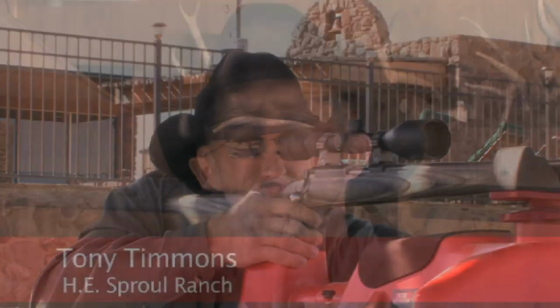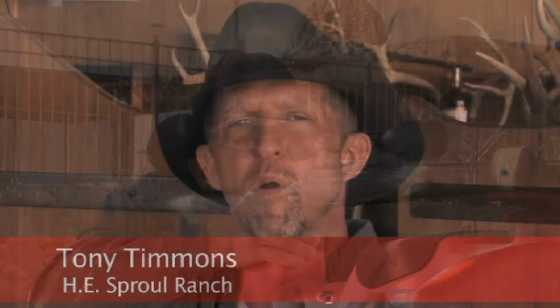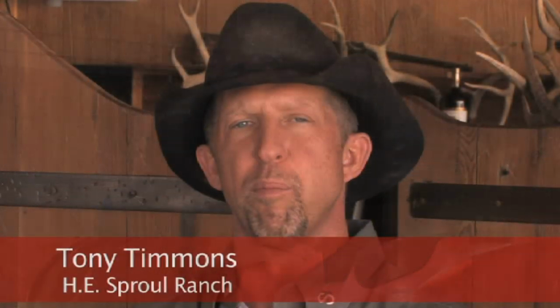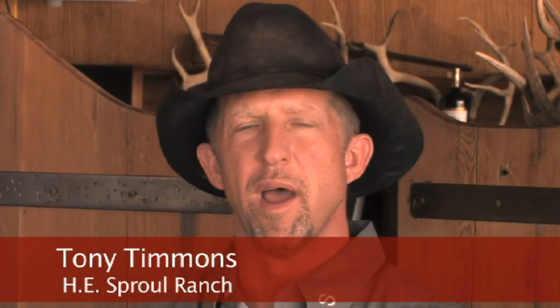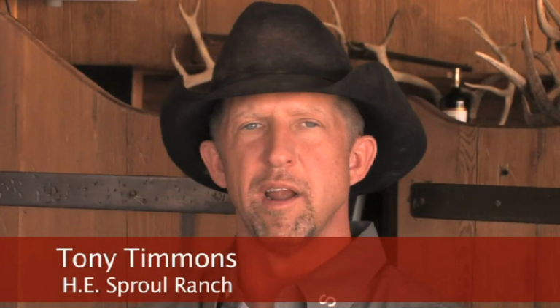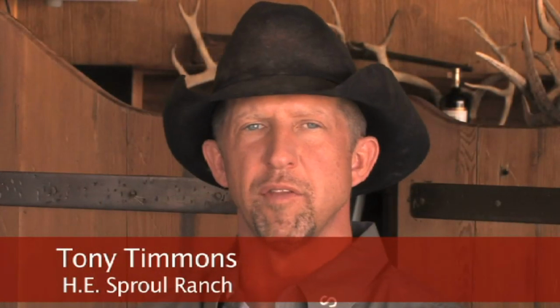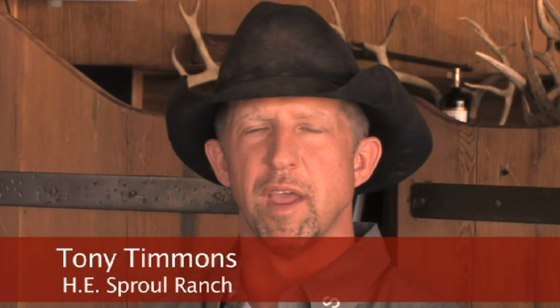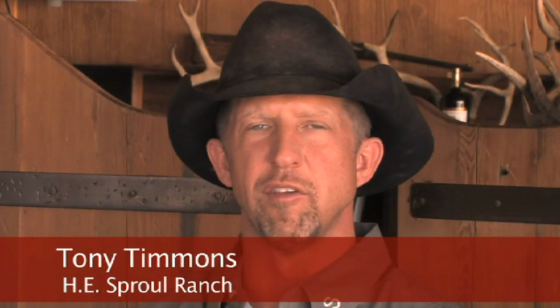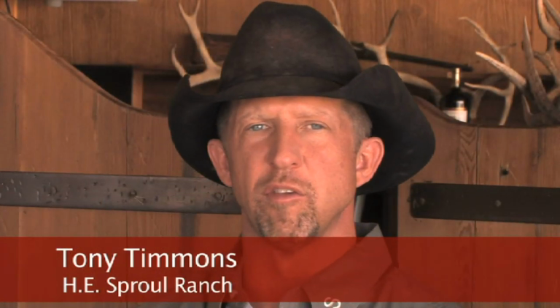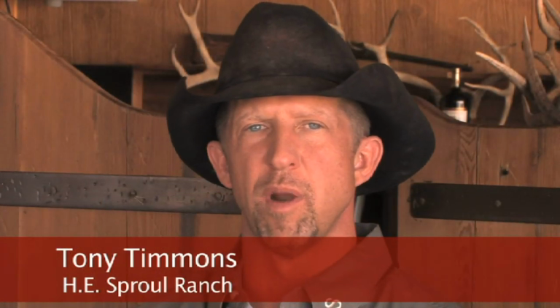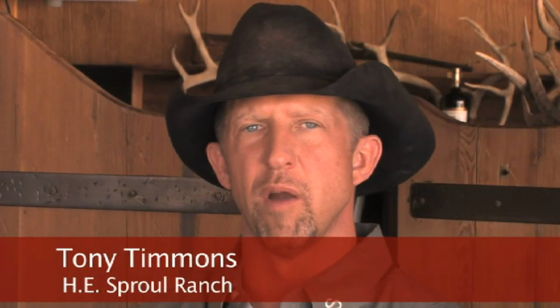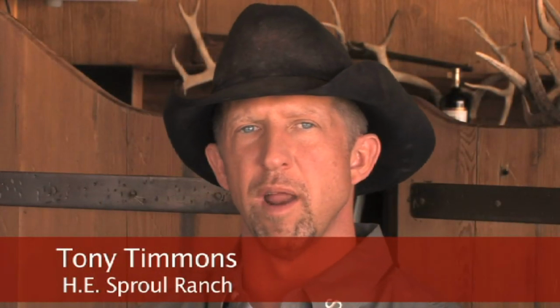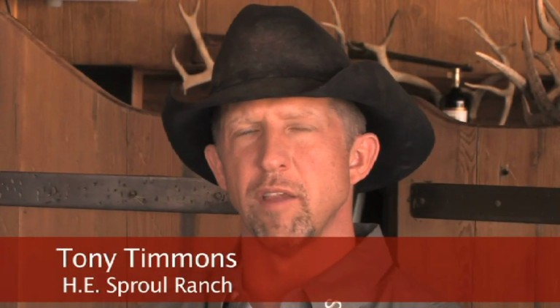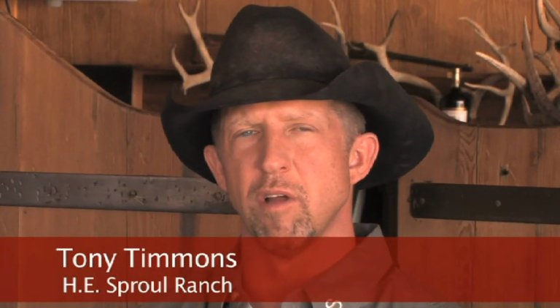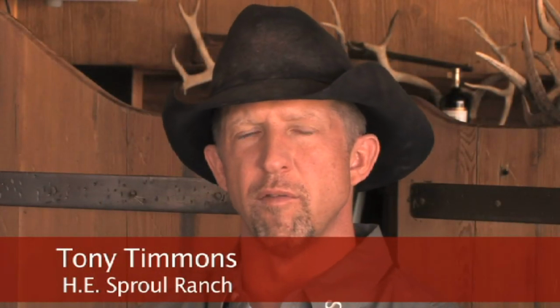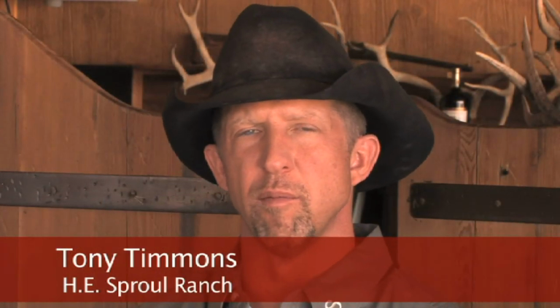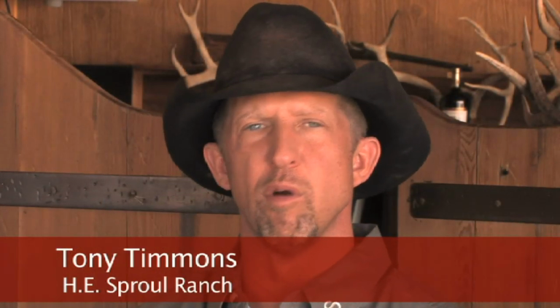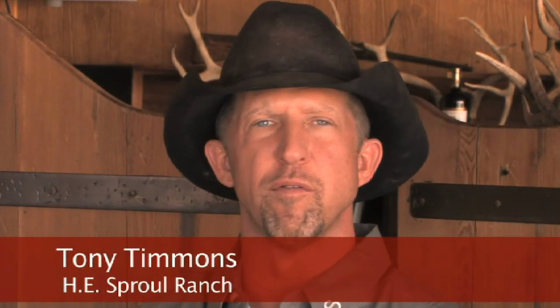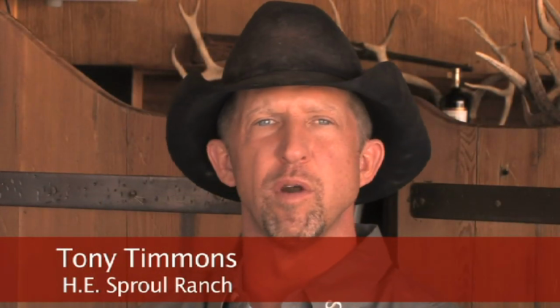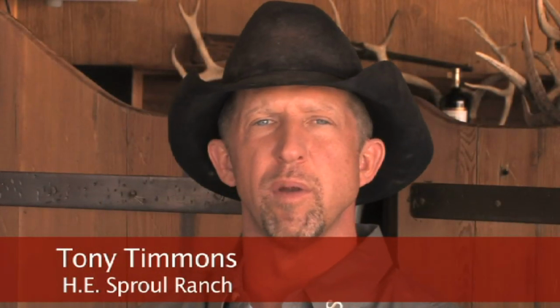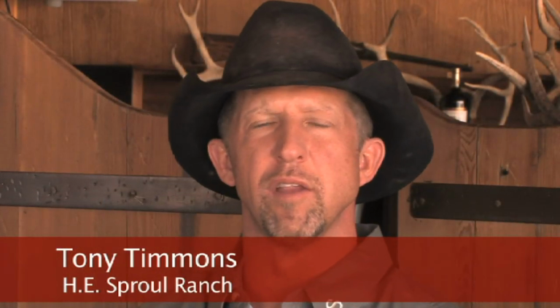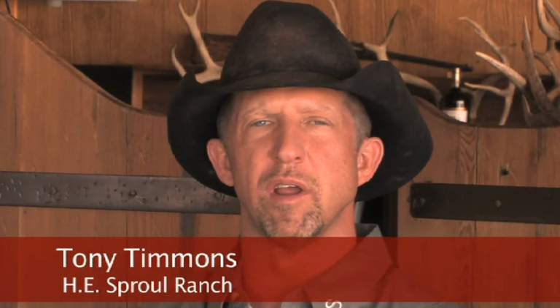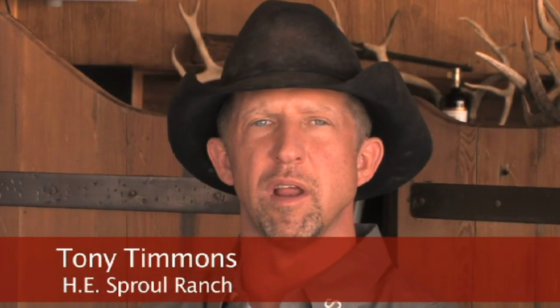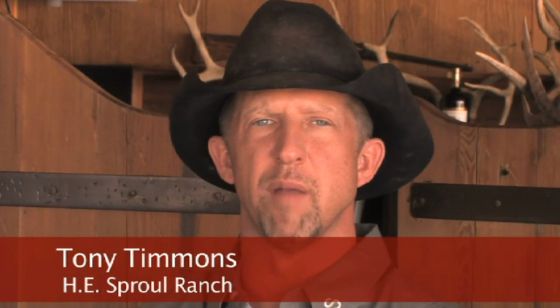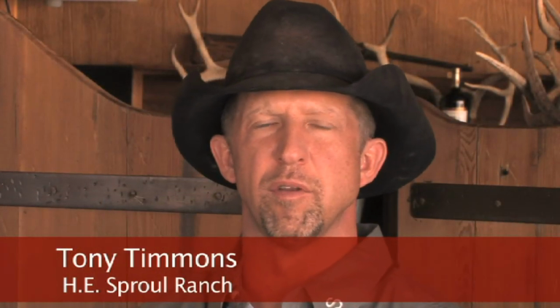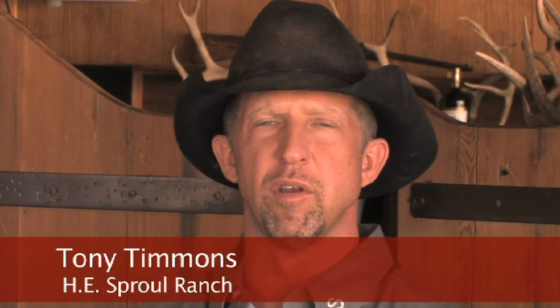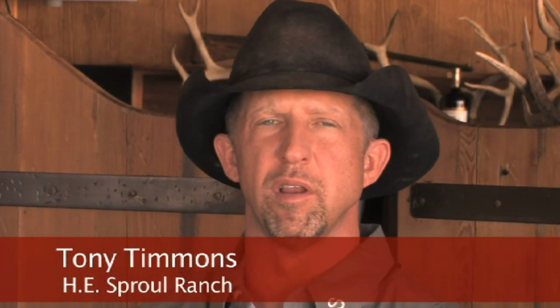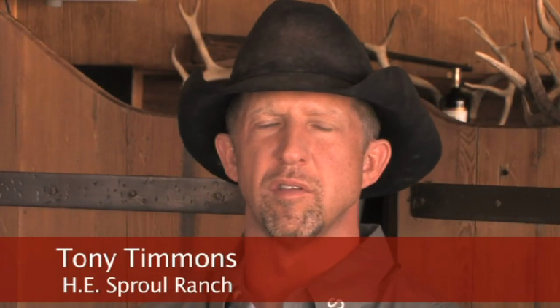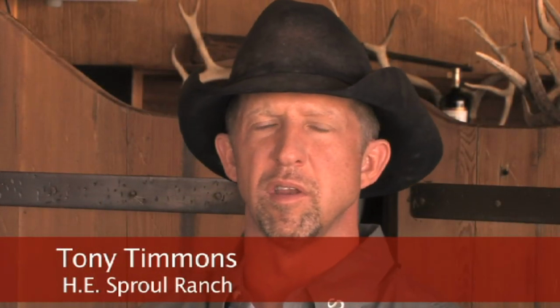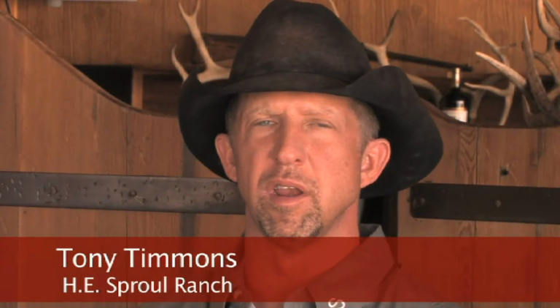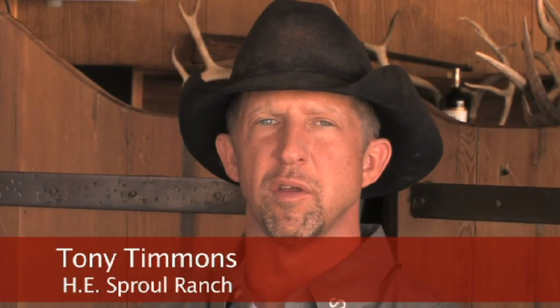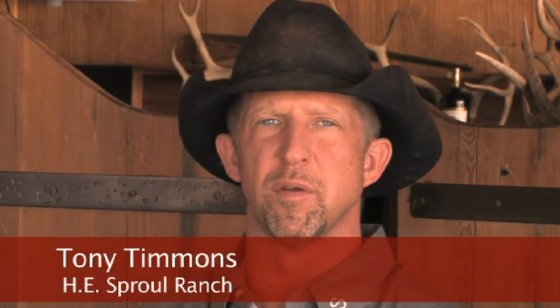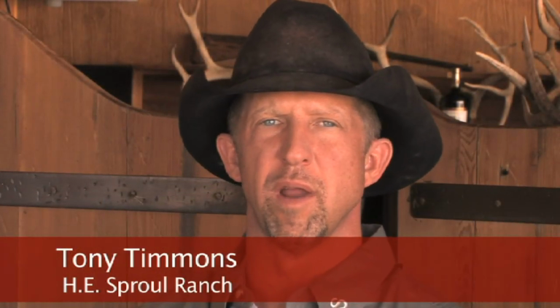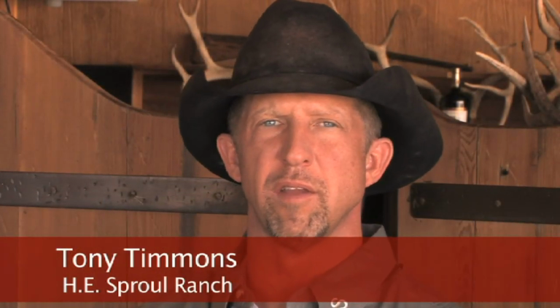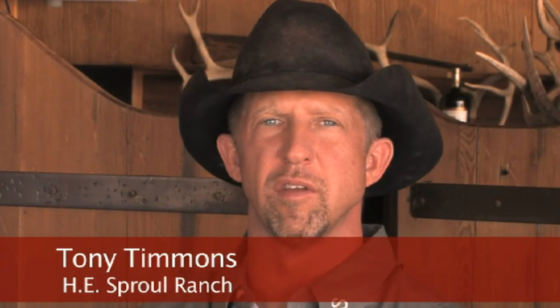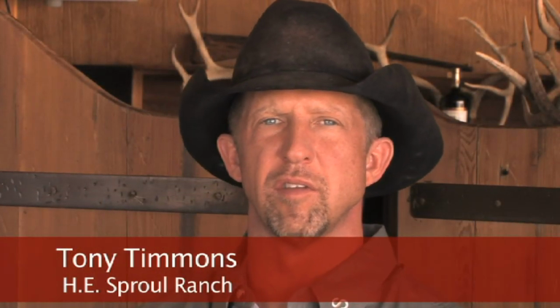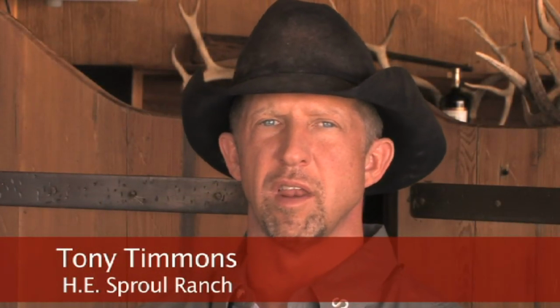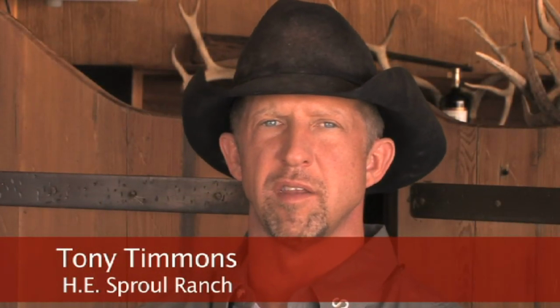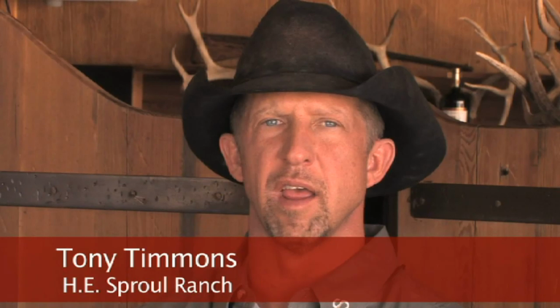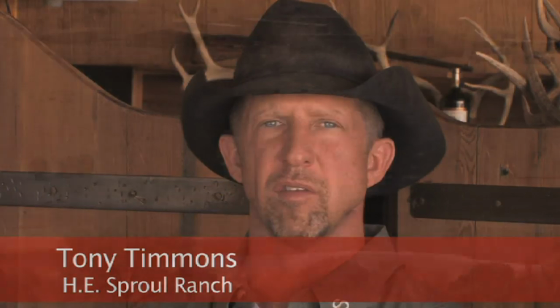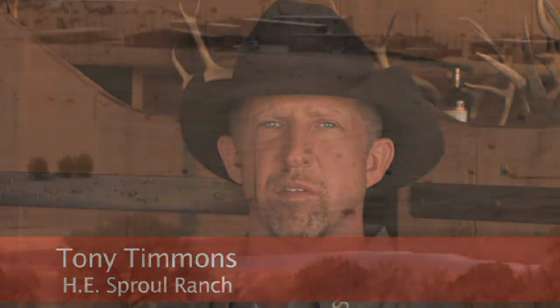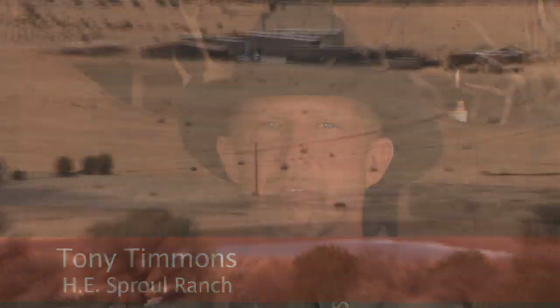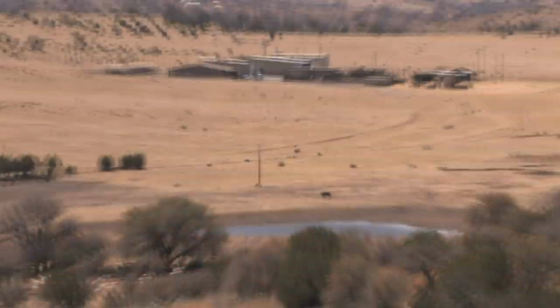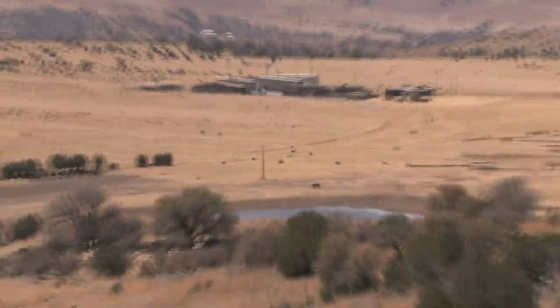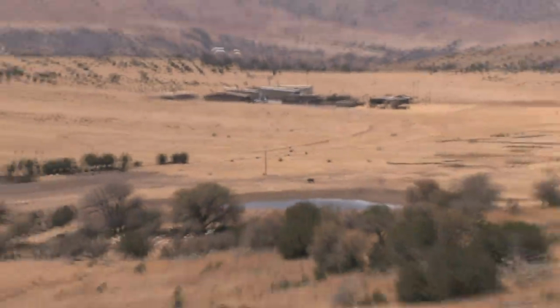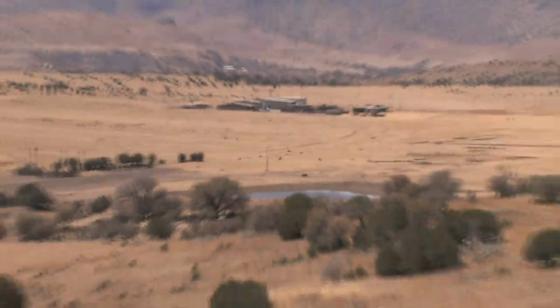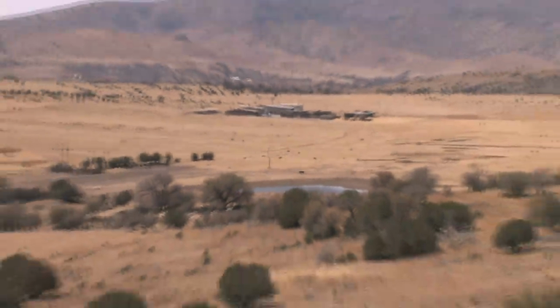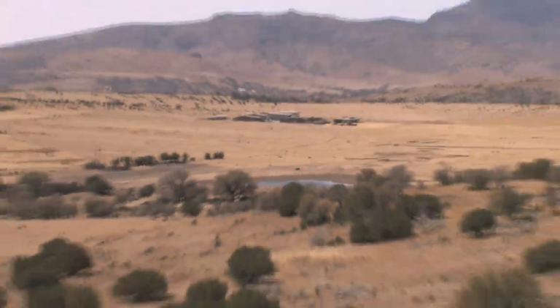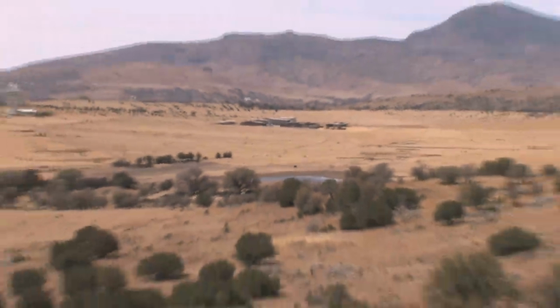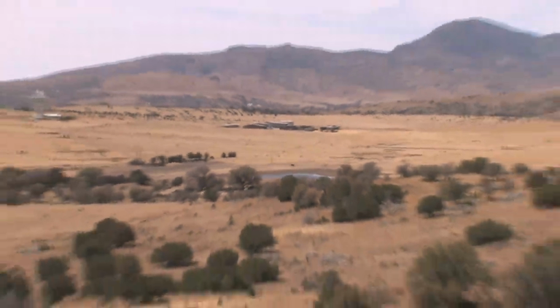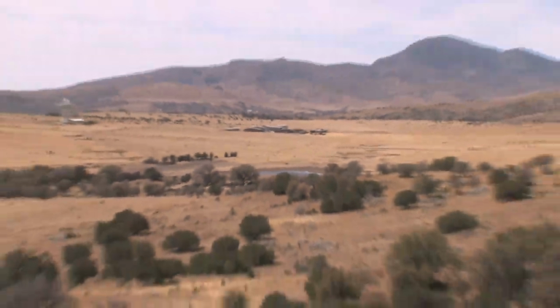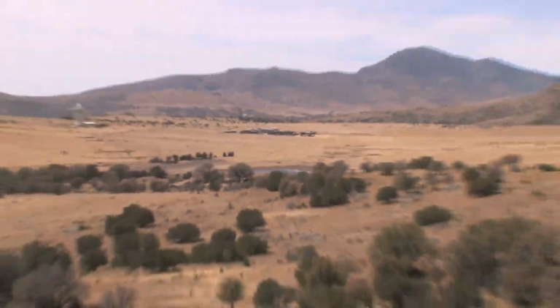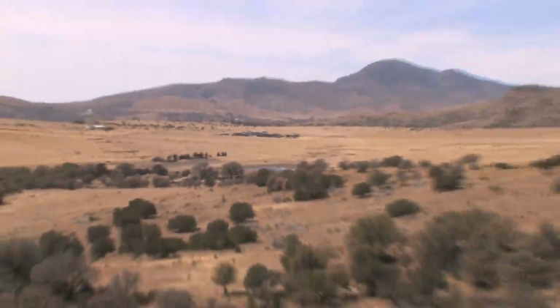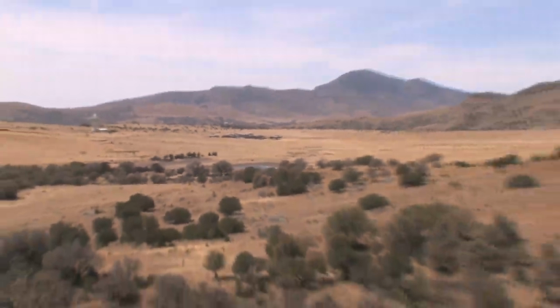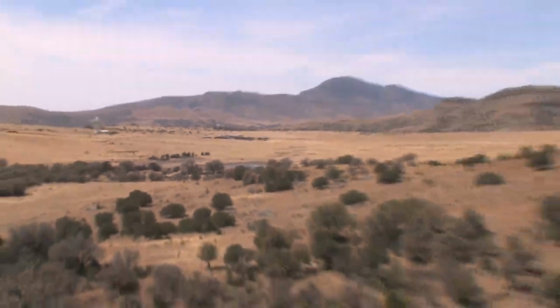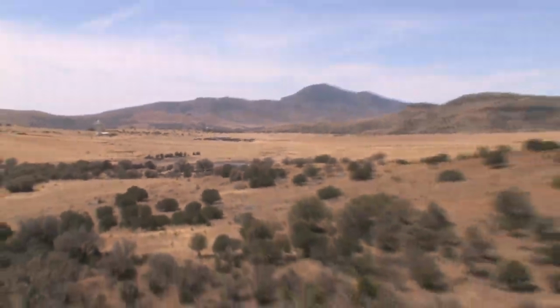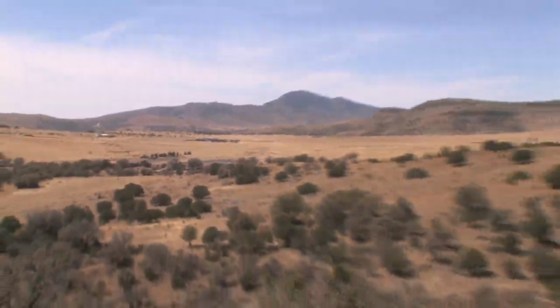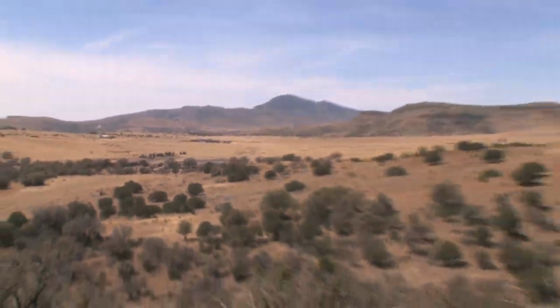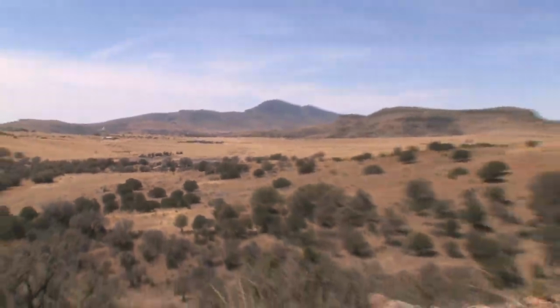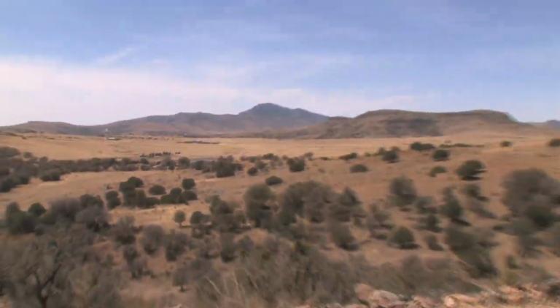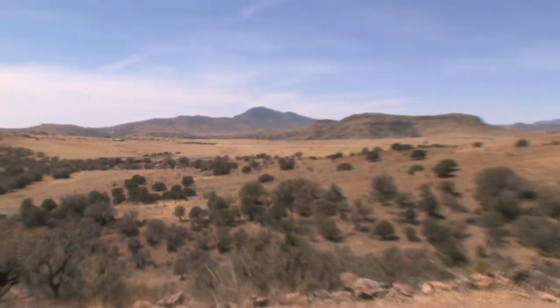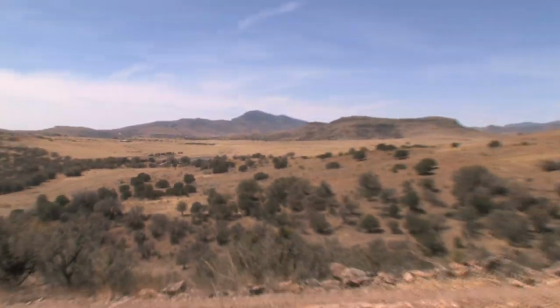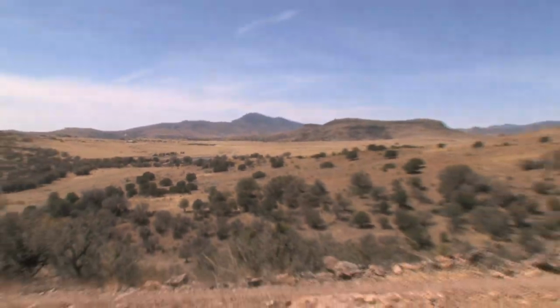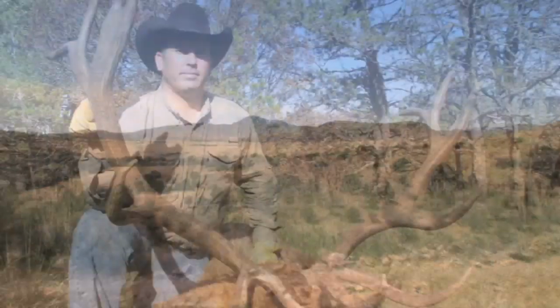We're proud here at the H.E. Sproul Ranch to offer more free-range hunting opportunities than any other ranch in the state of Texas. We have thousands, literally thousands, of acres to hunt.